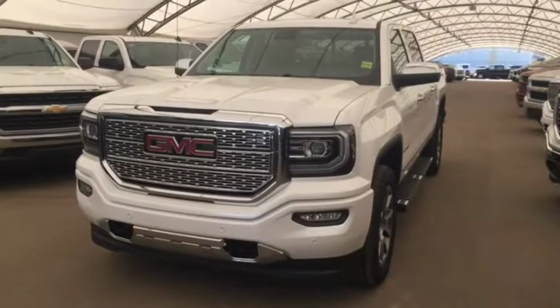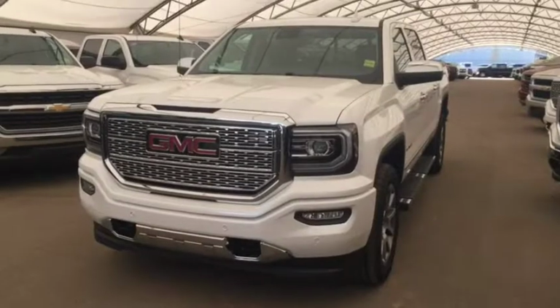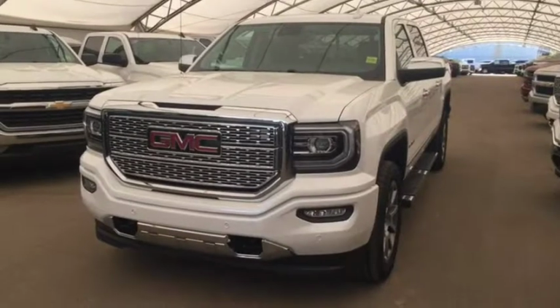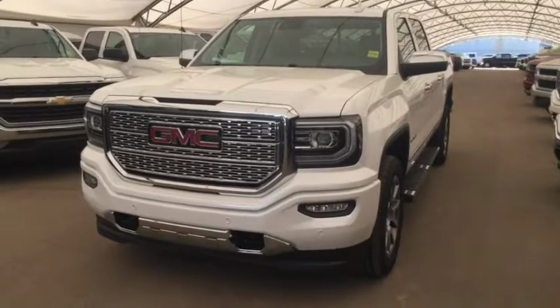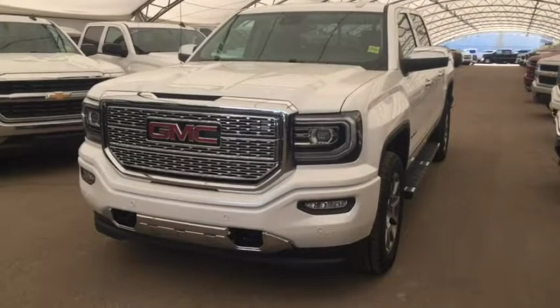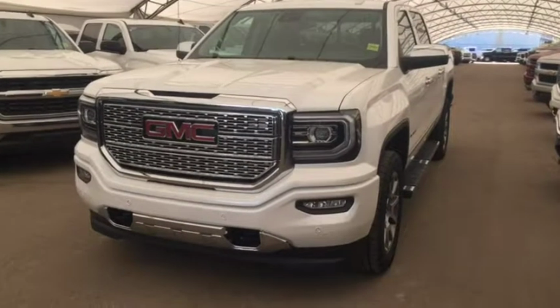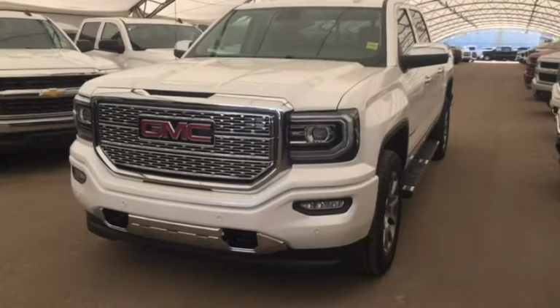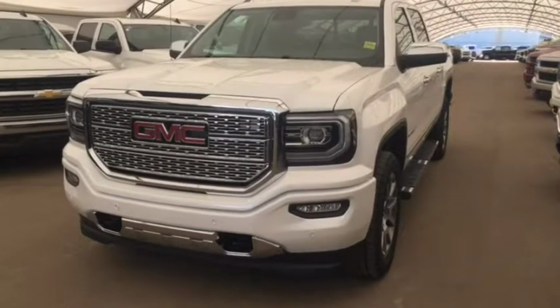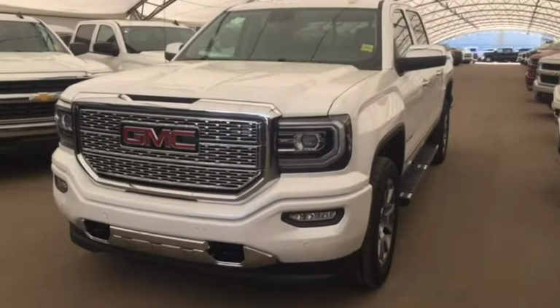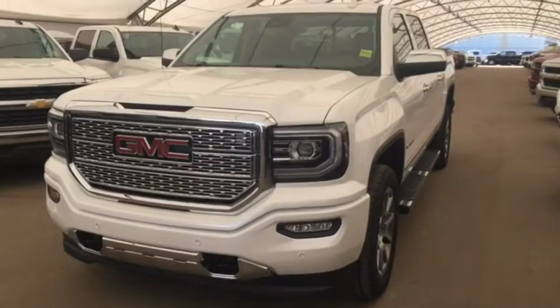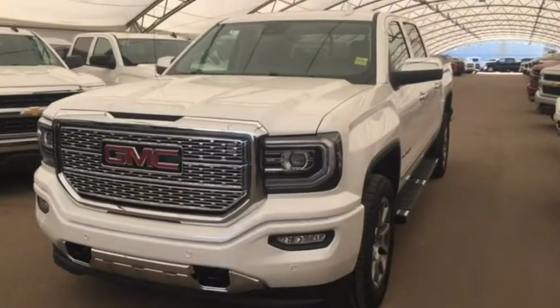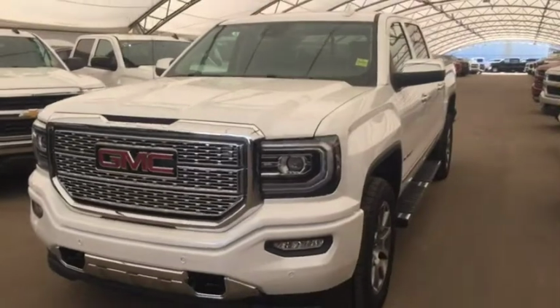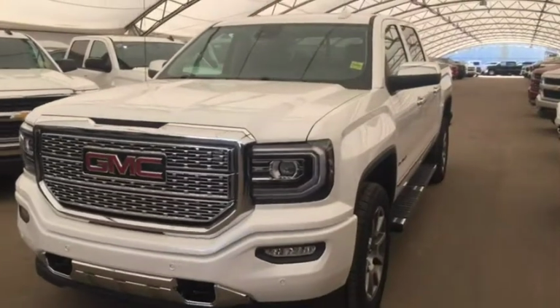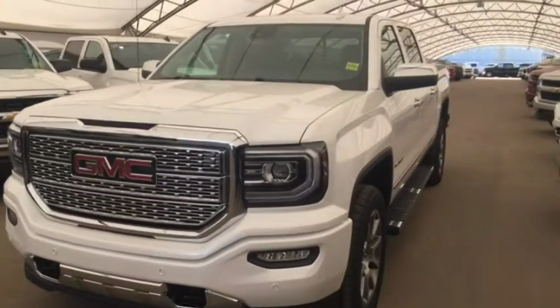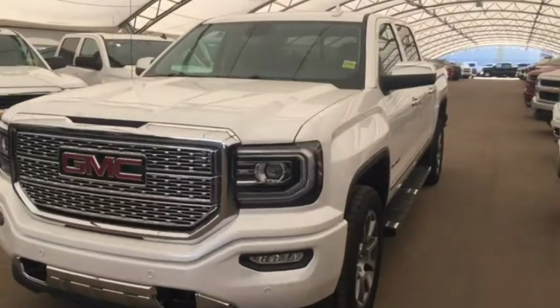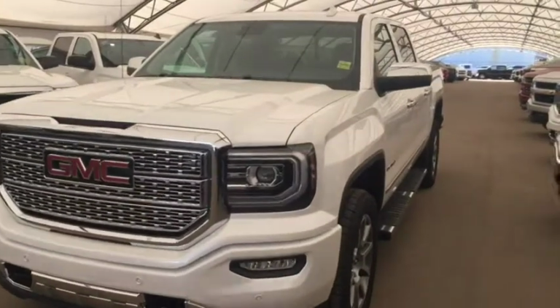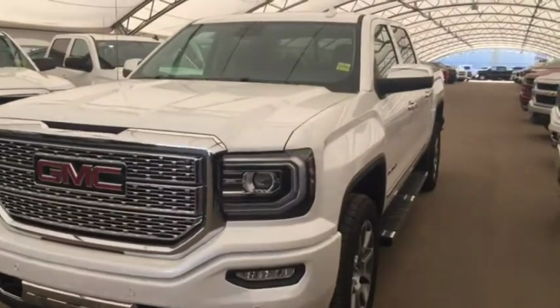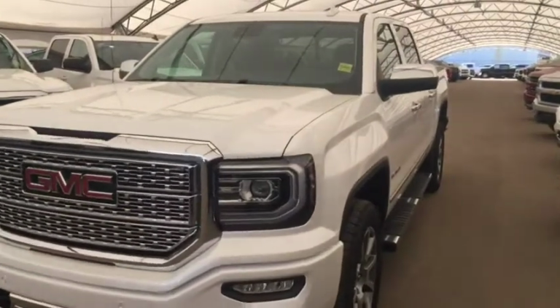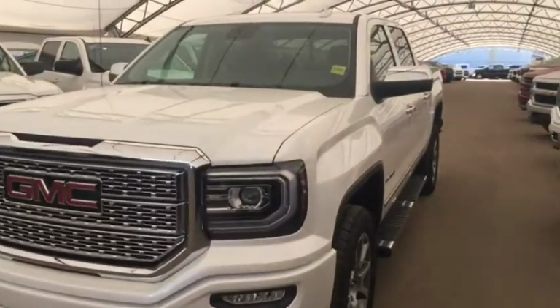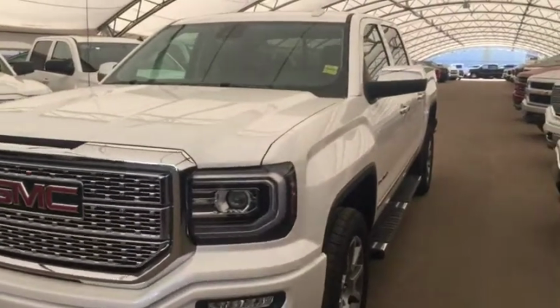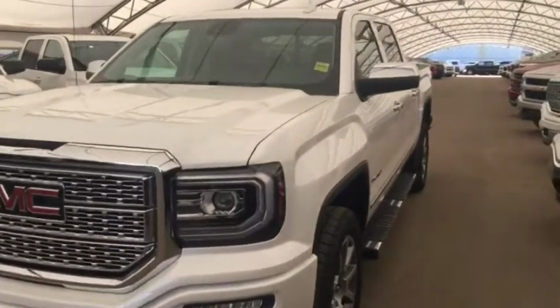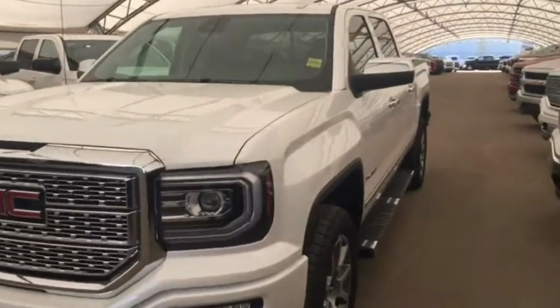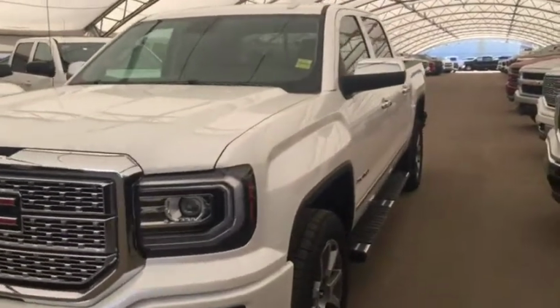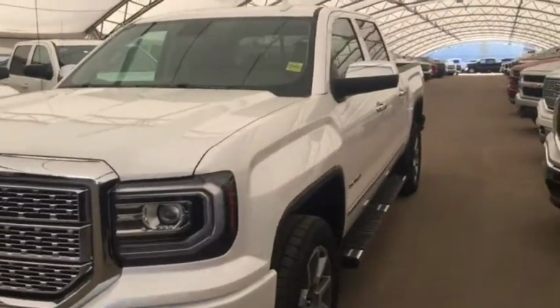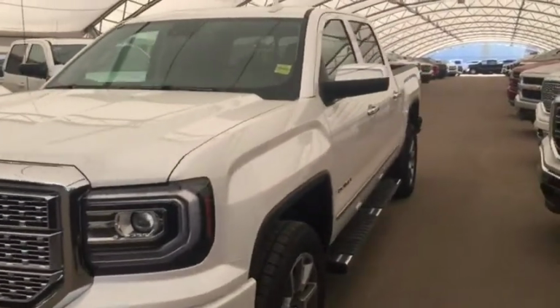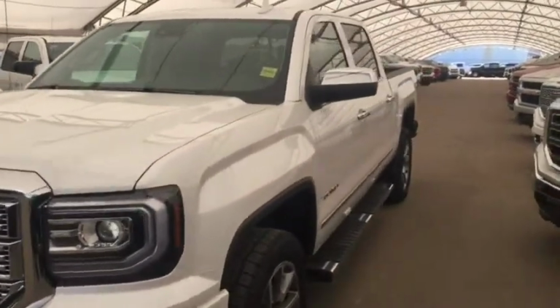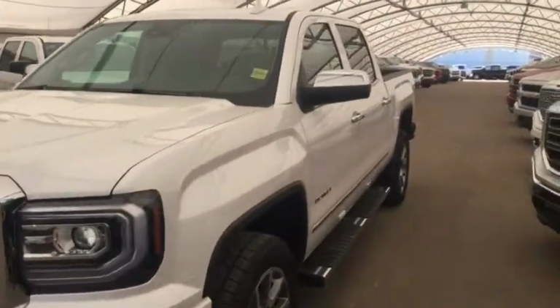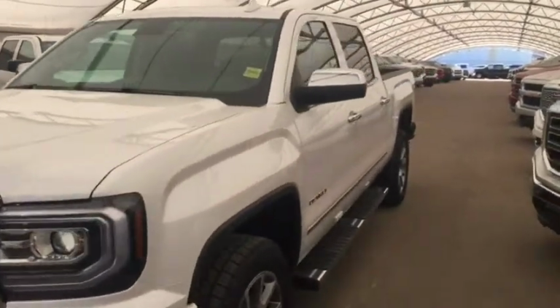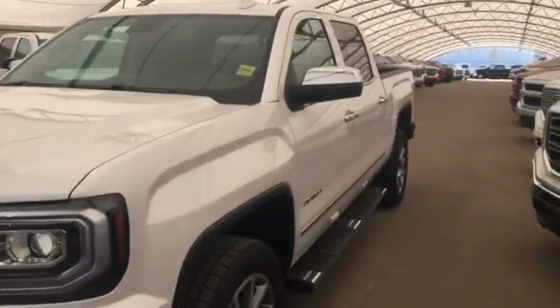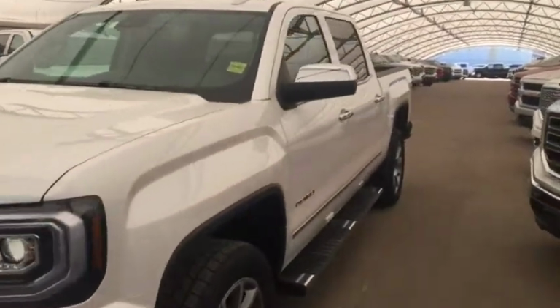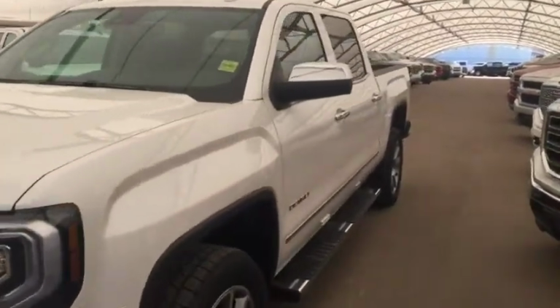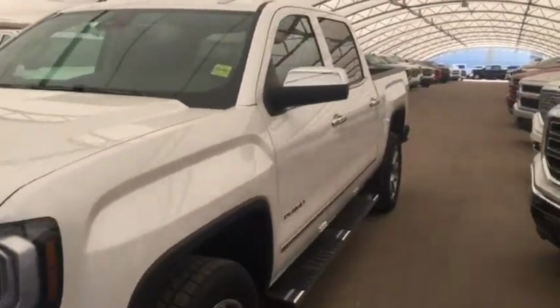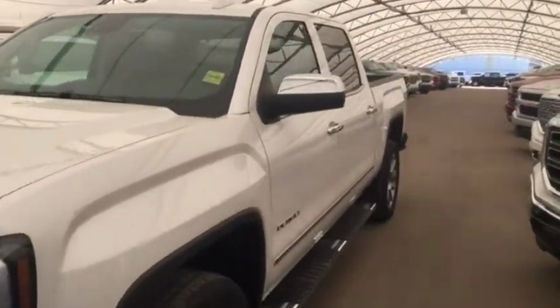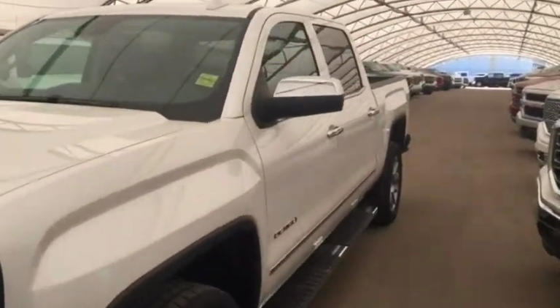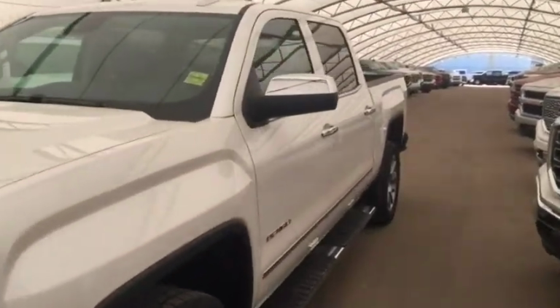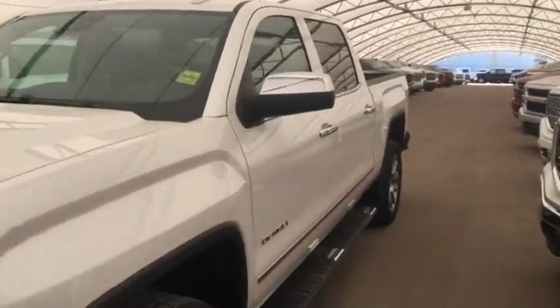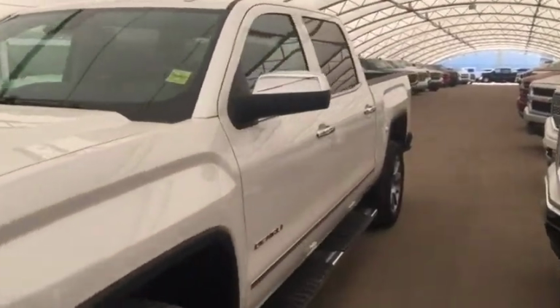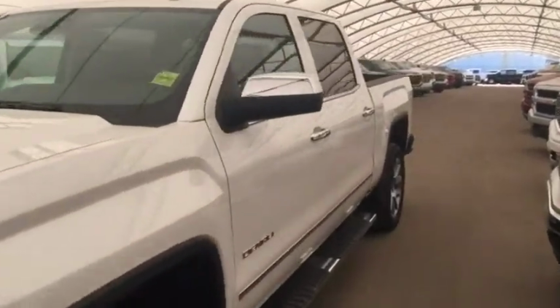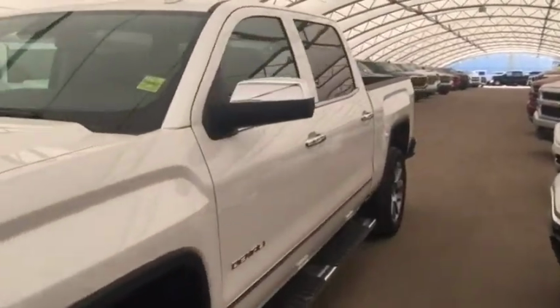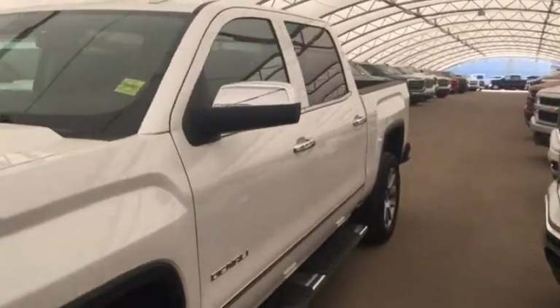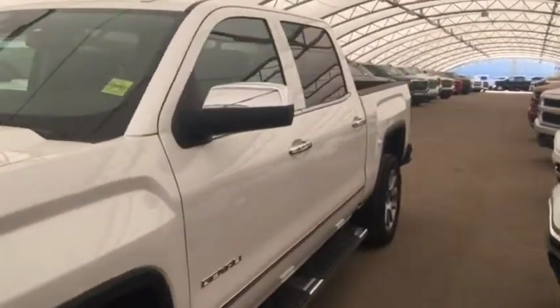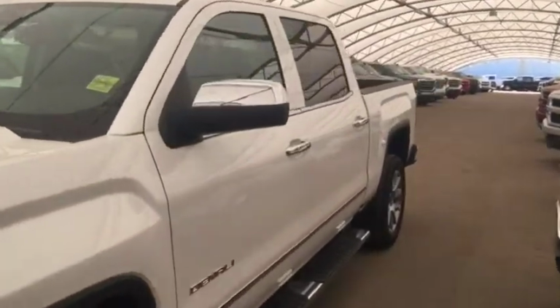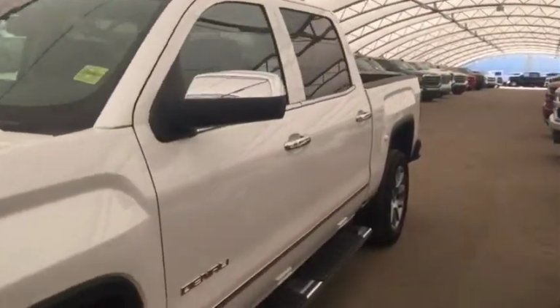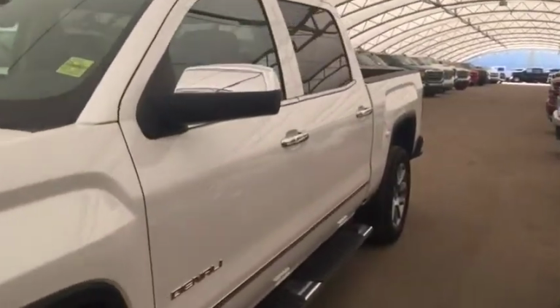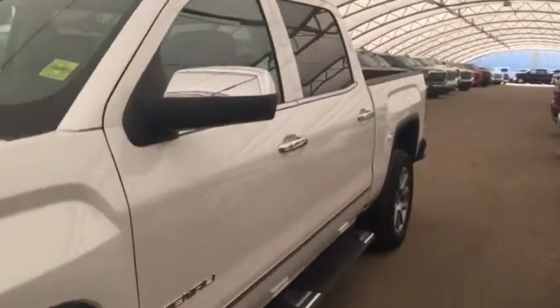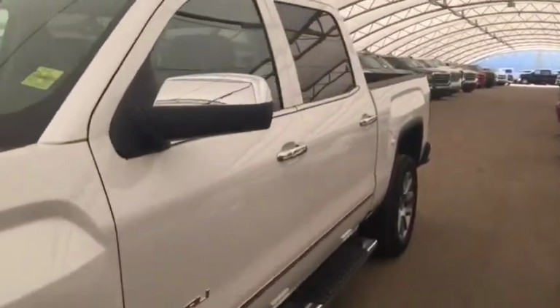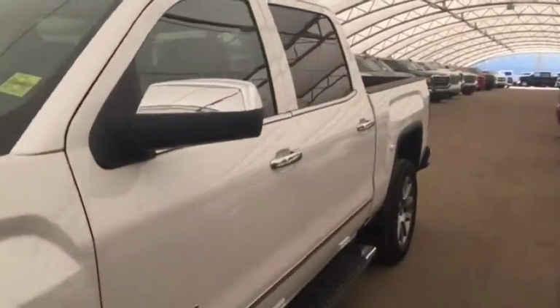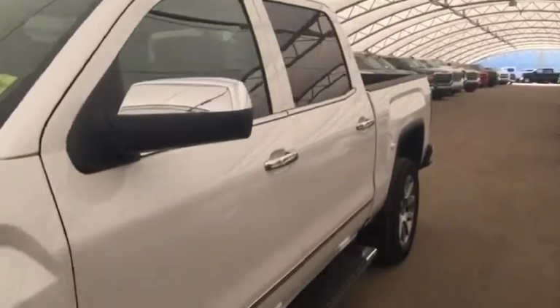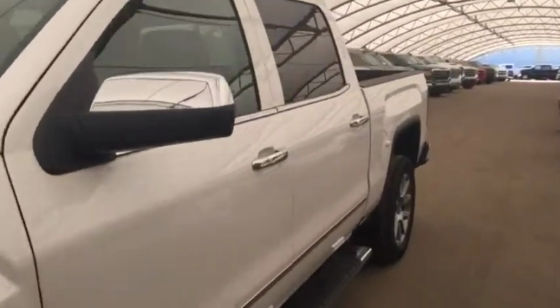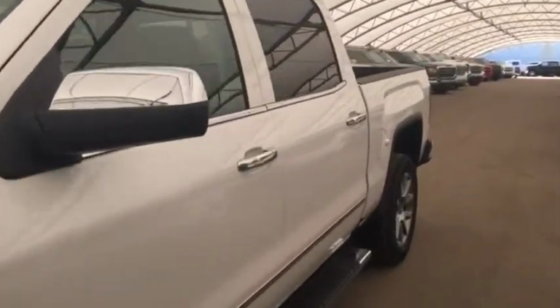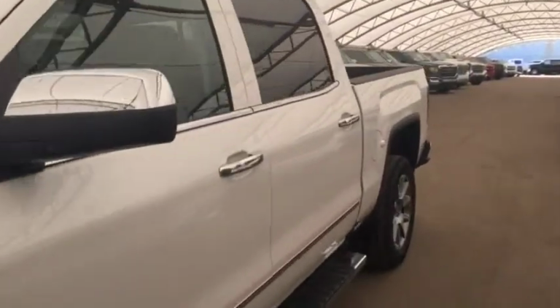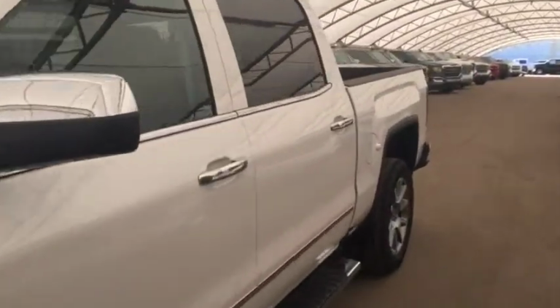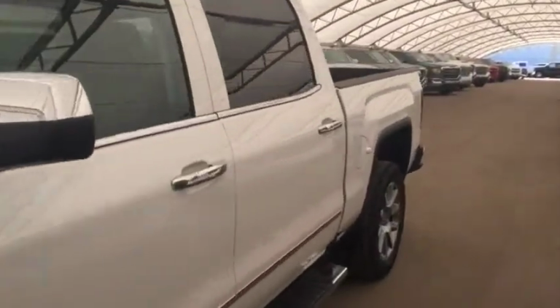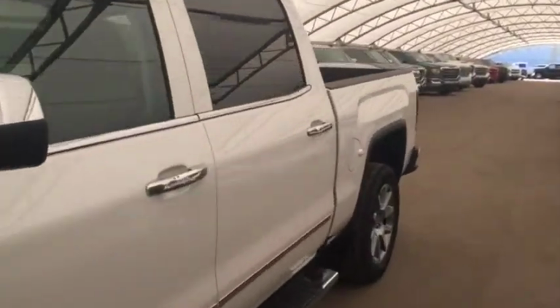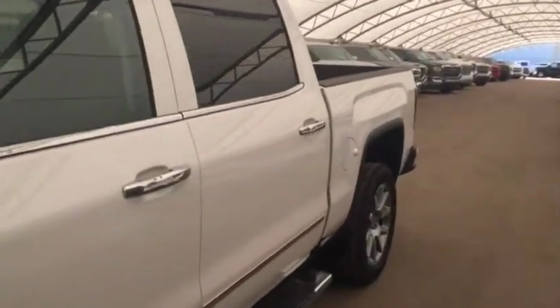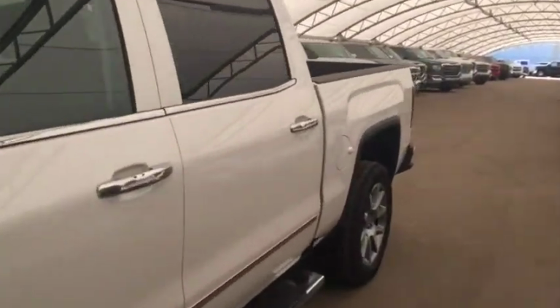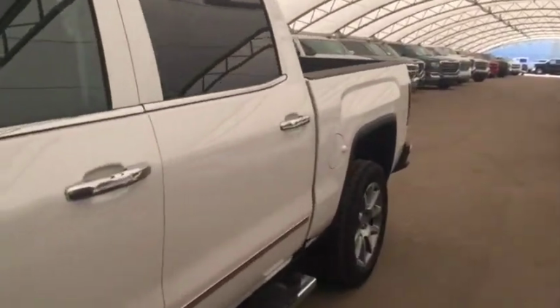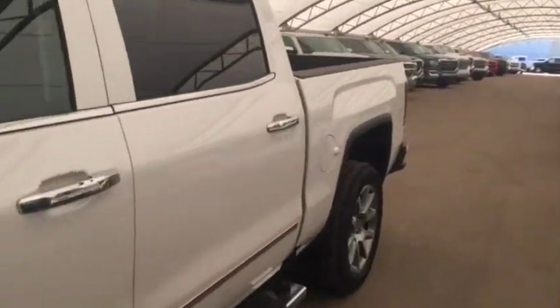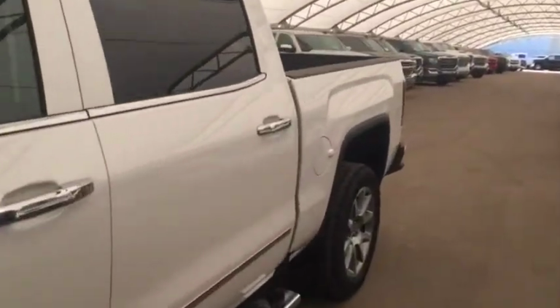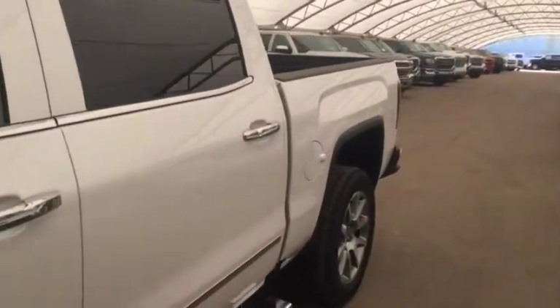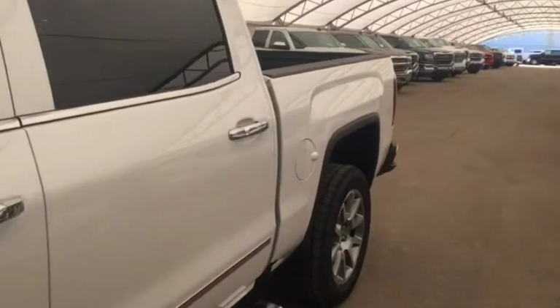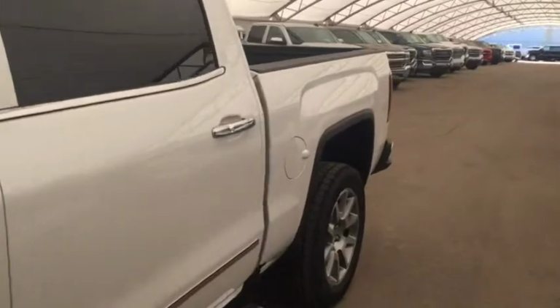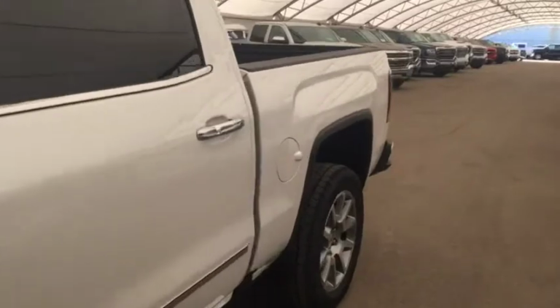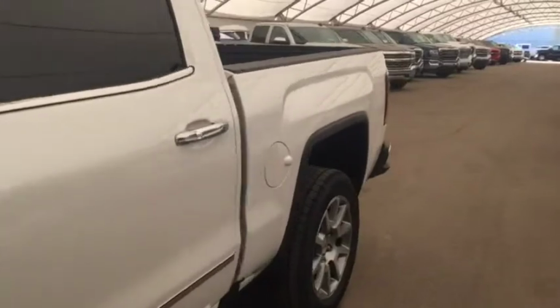Welcome to Davis Chevrolet. This is the 2018 GMC Sierra Denali in the color white.